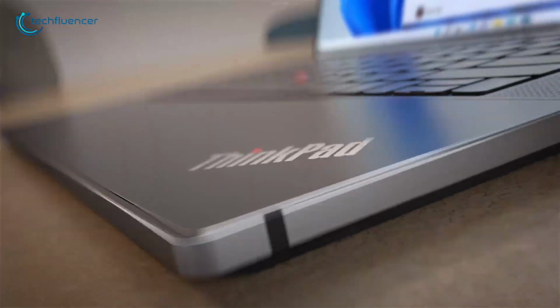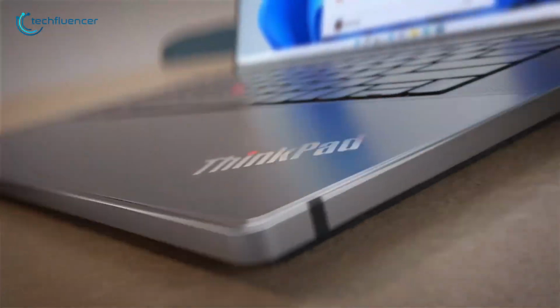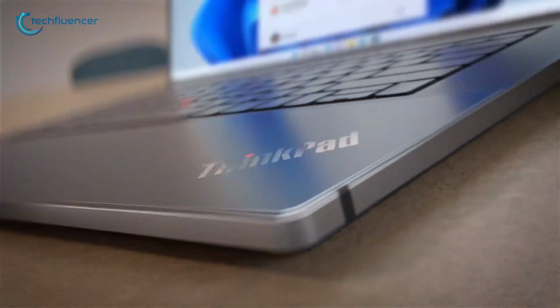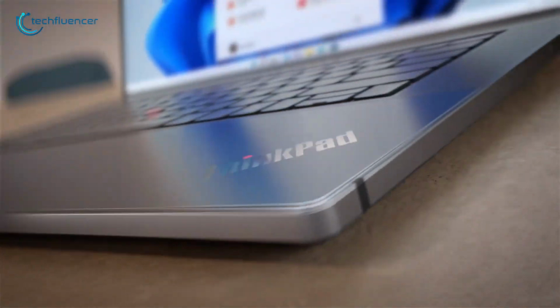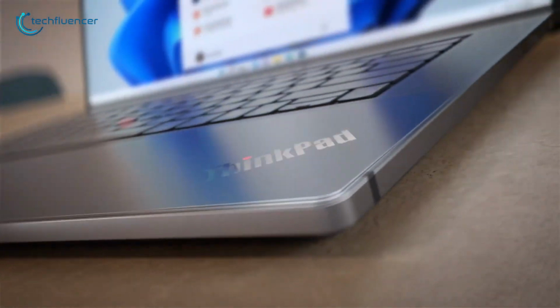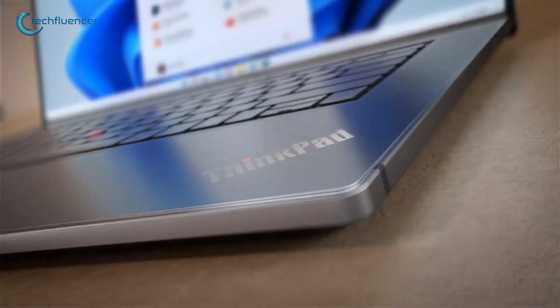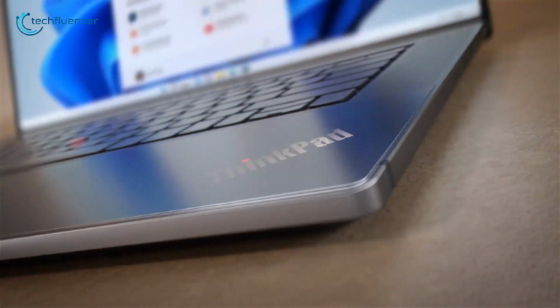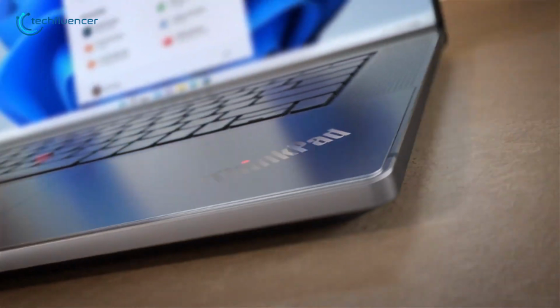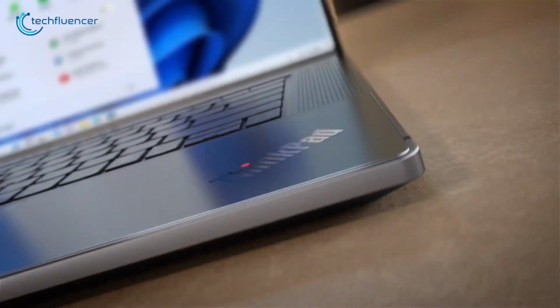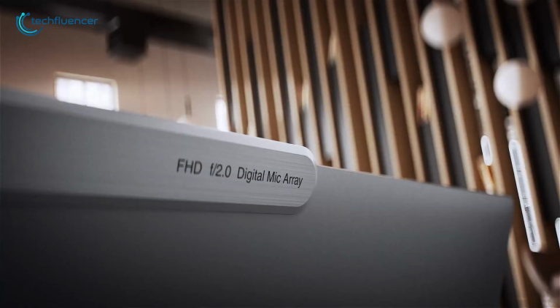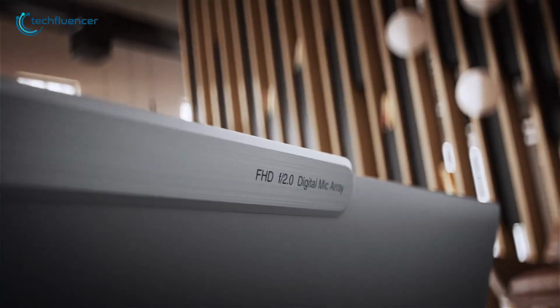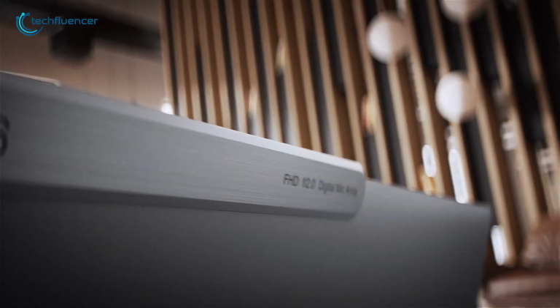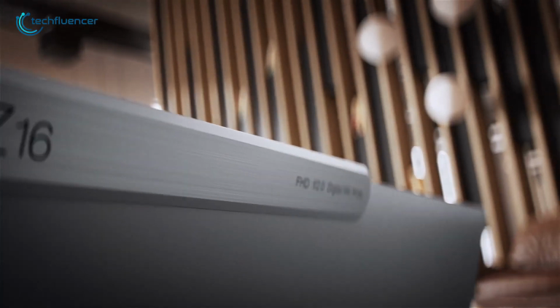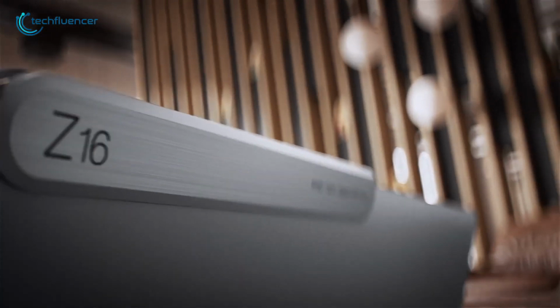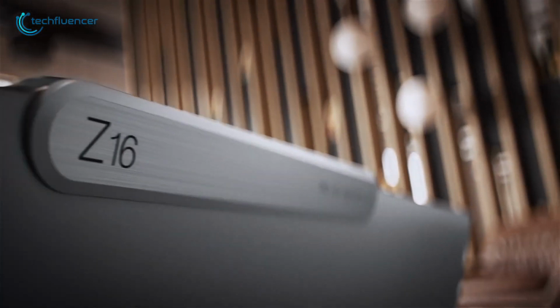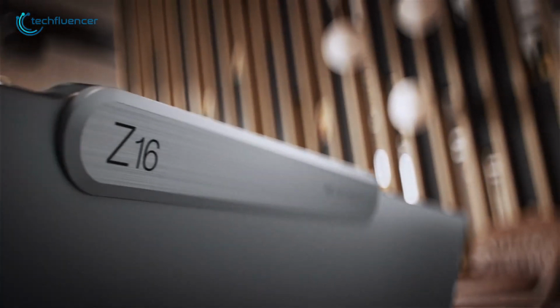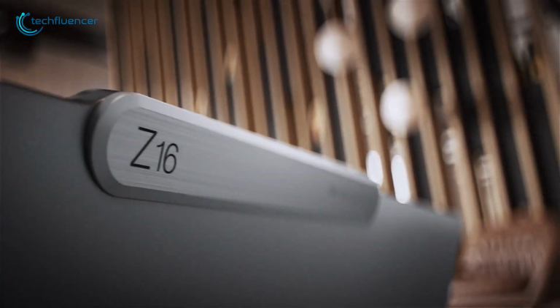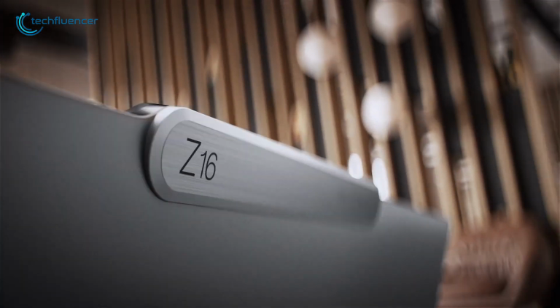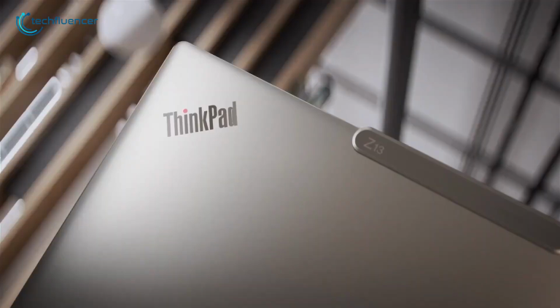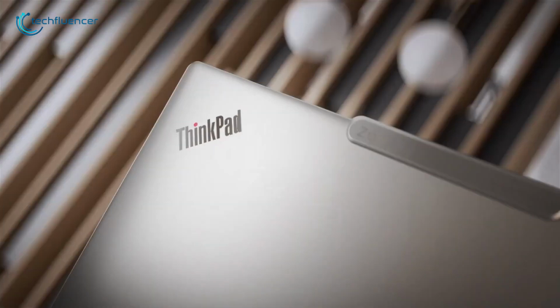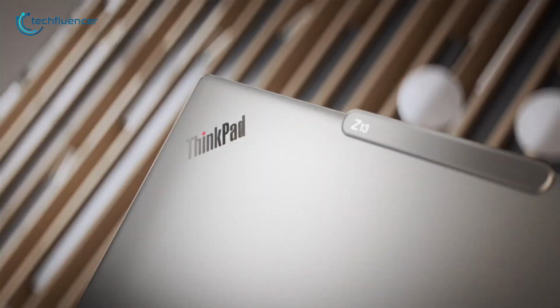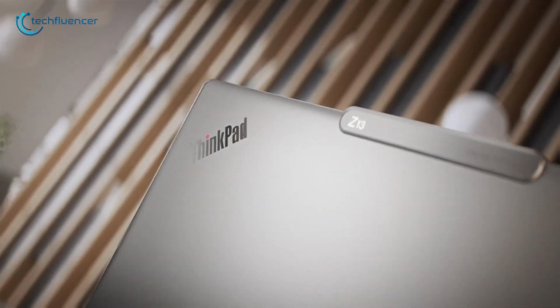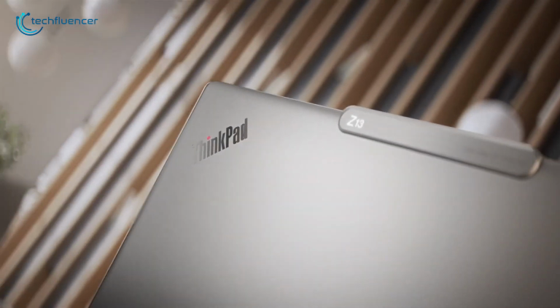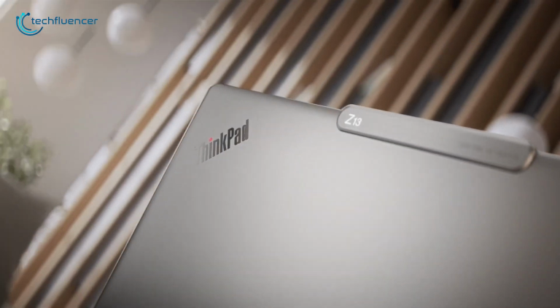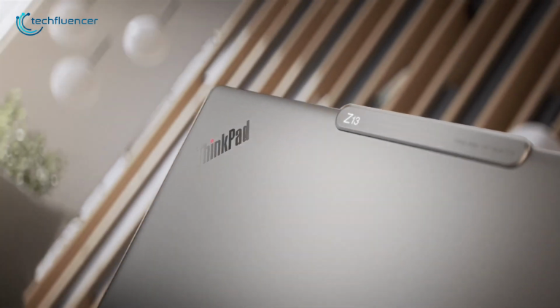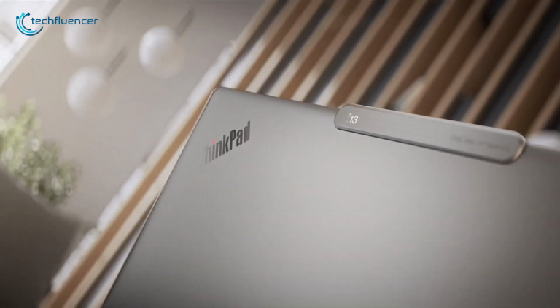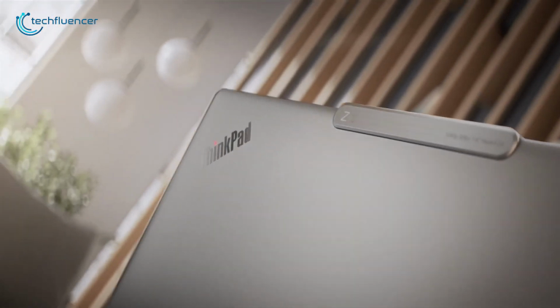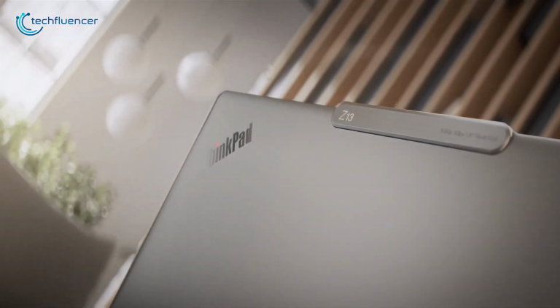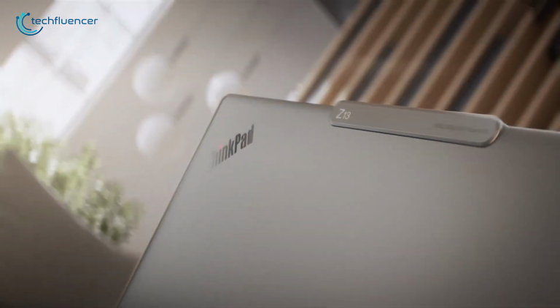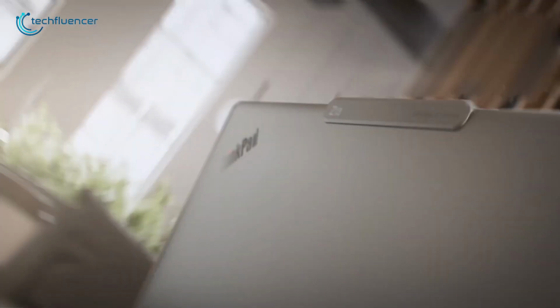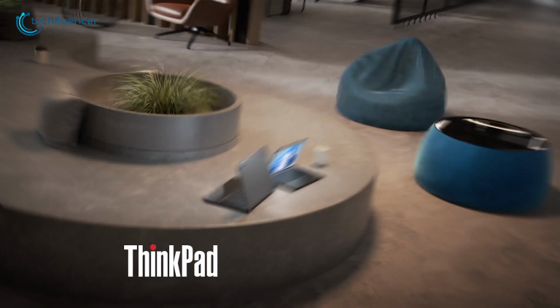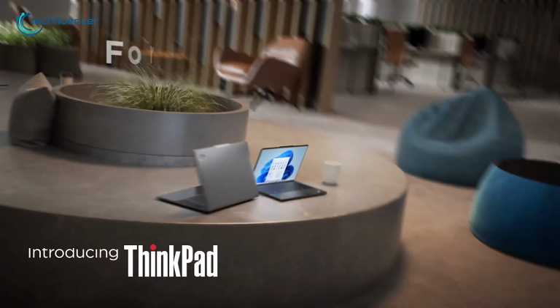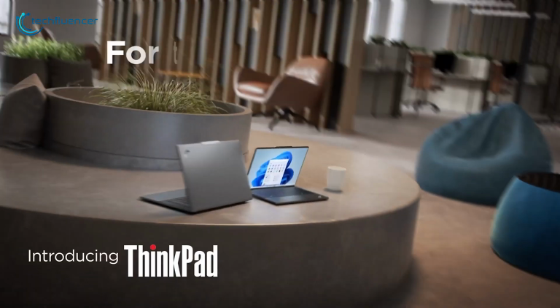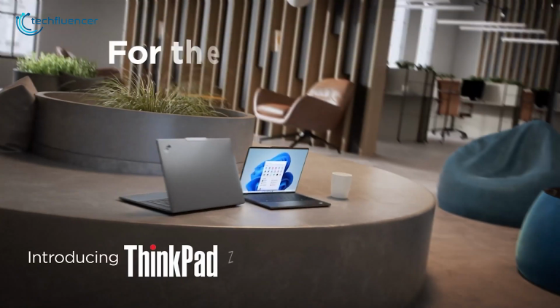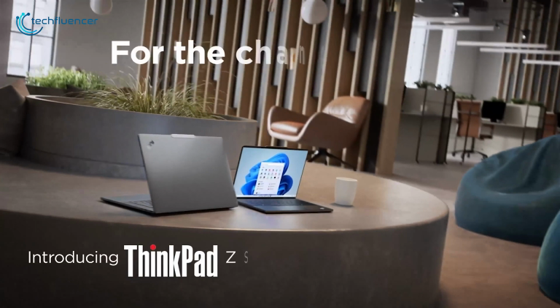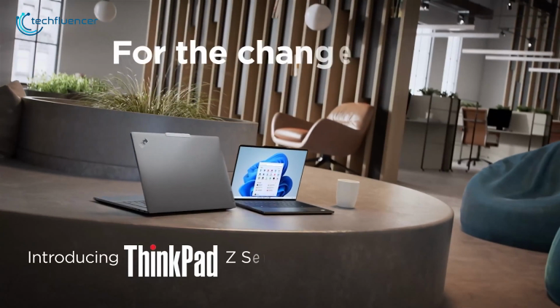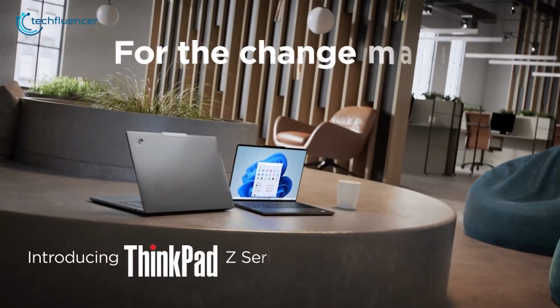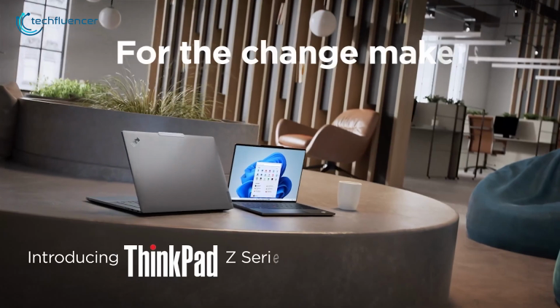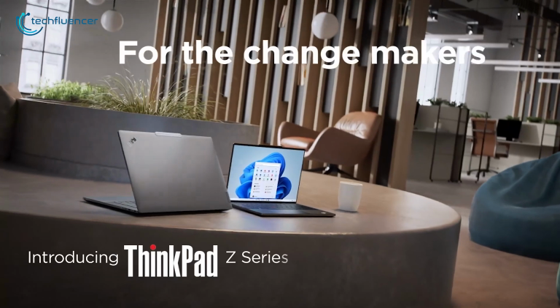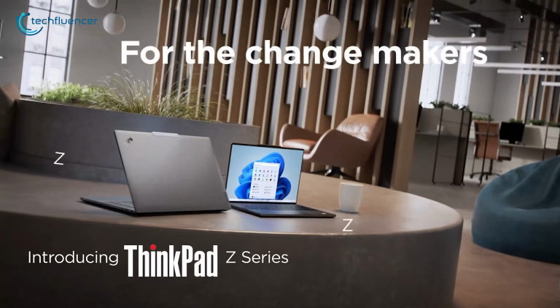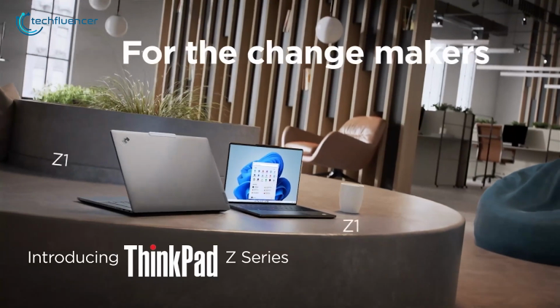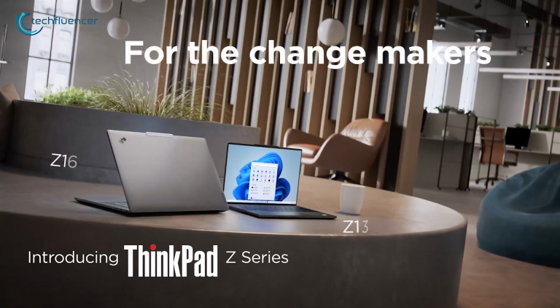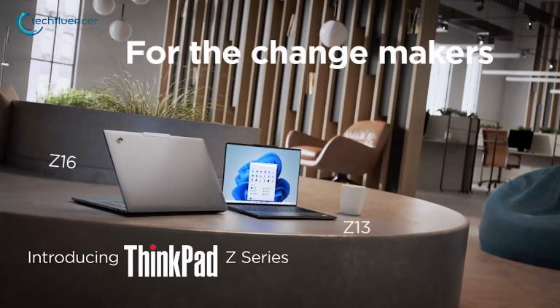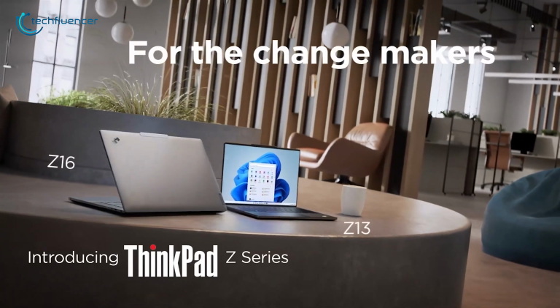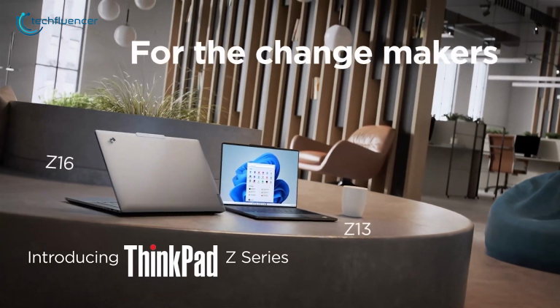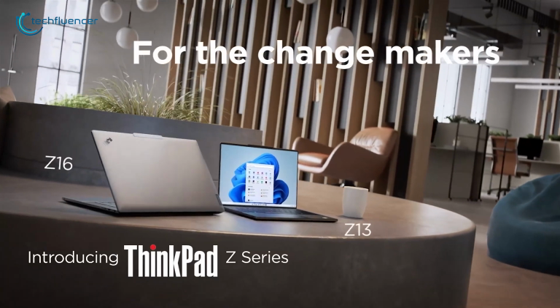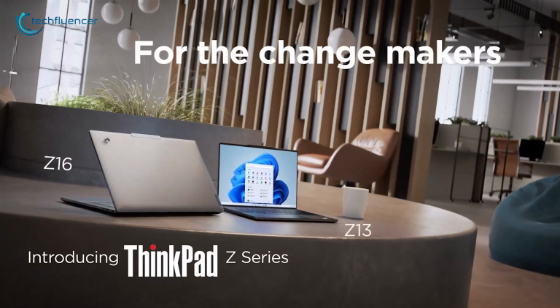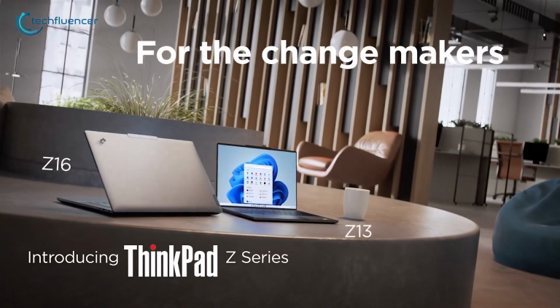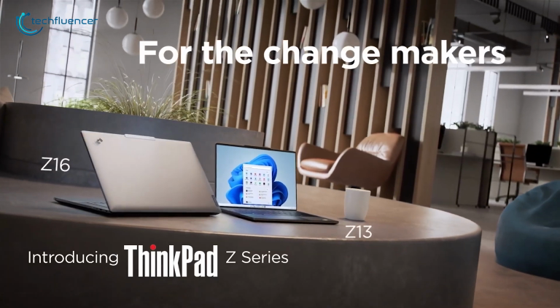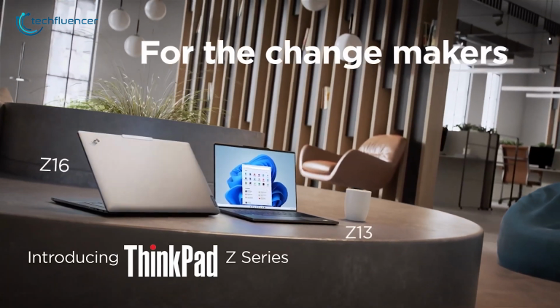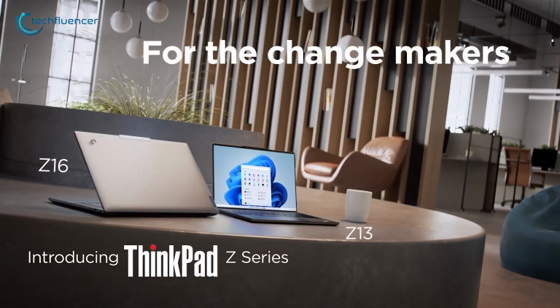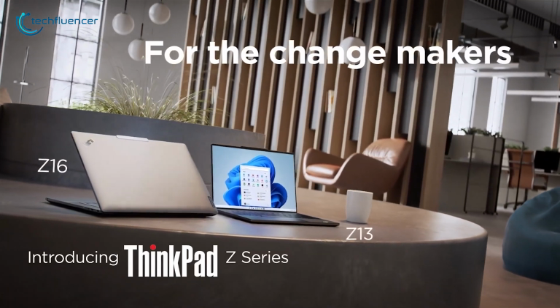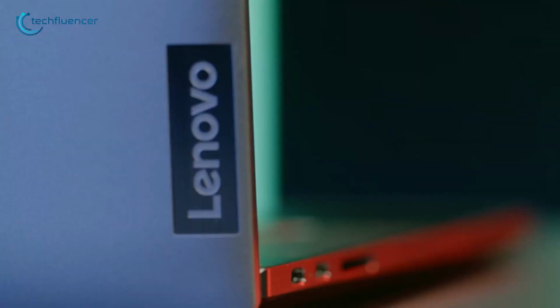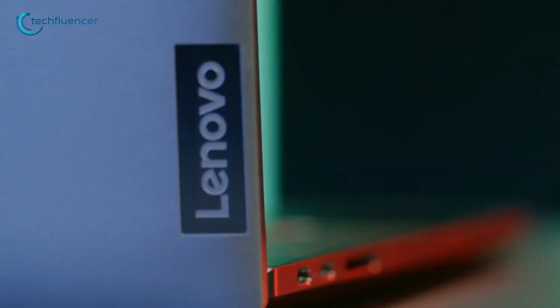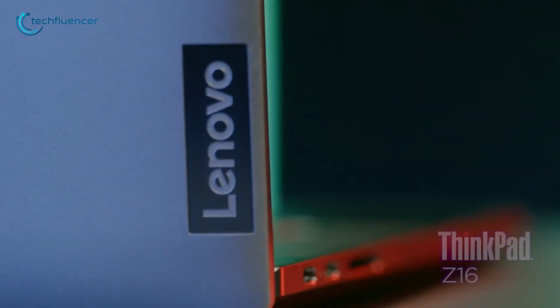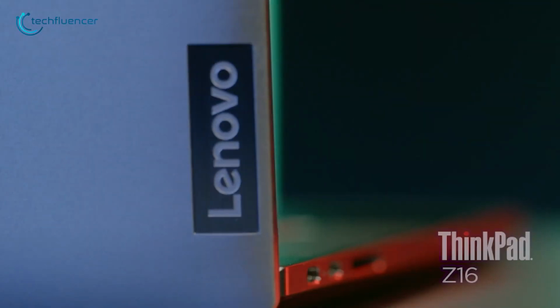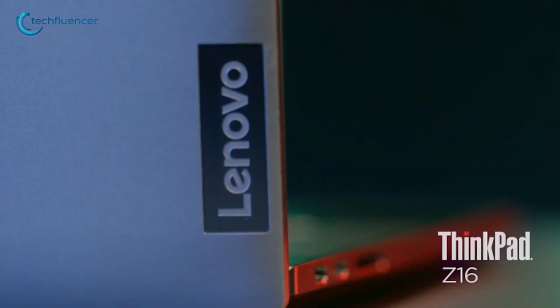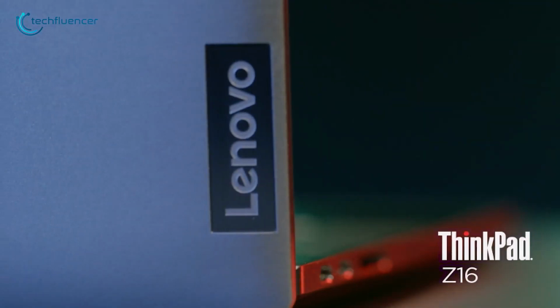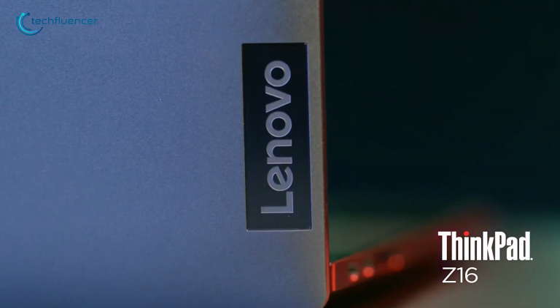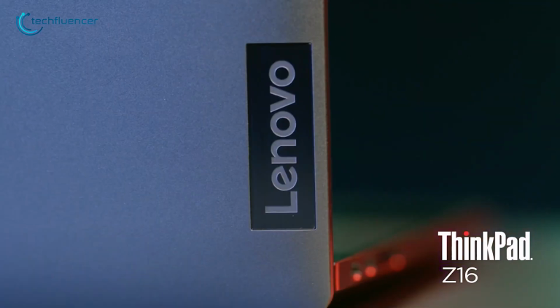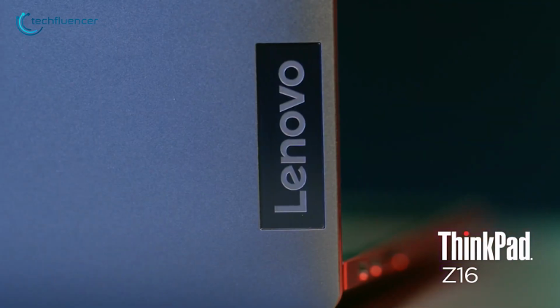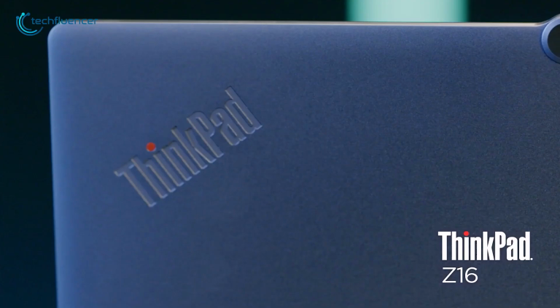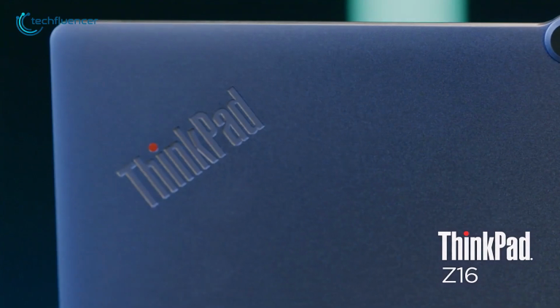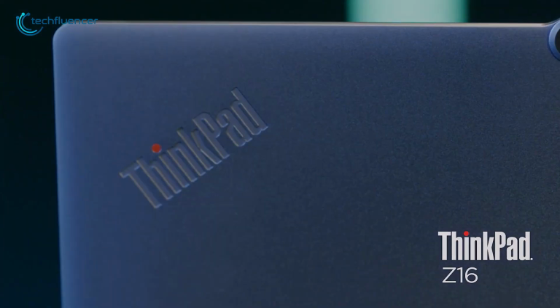Considering all of these features, it's clear that Lenovo is trying to make the ThinkPad series appealing to a younger generation by introducing the Z13 and Z16 laptops.